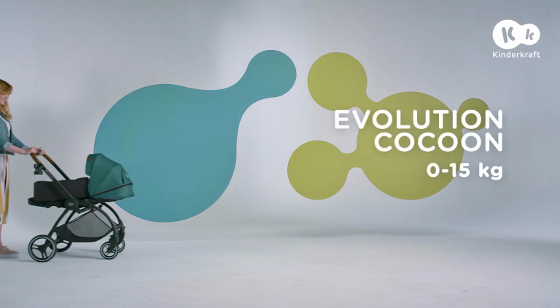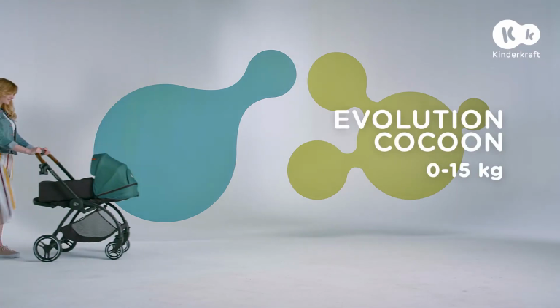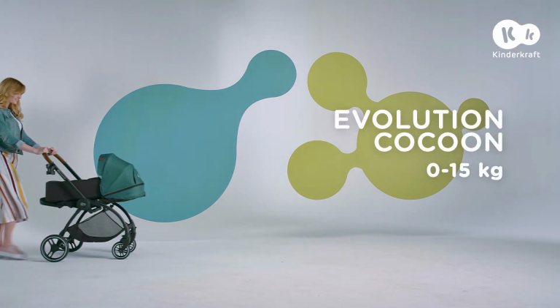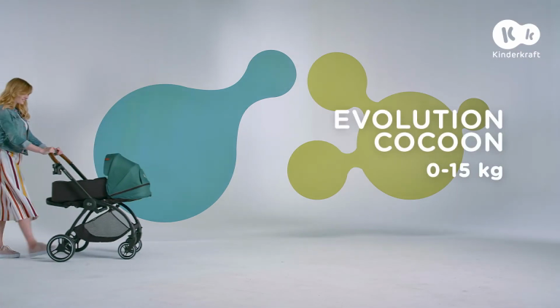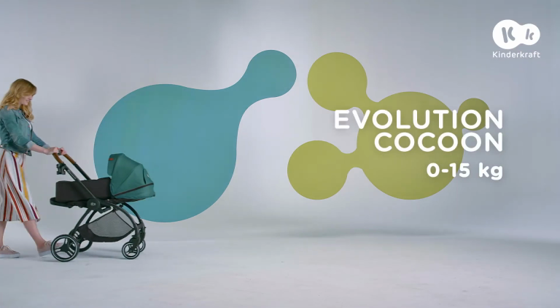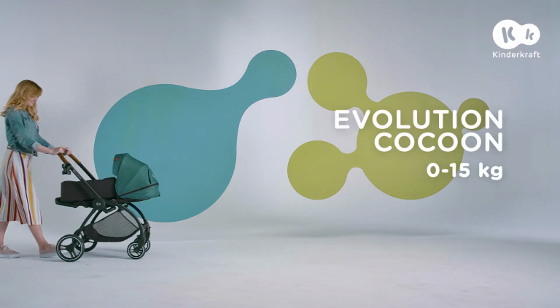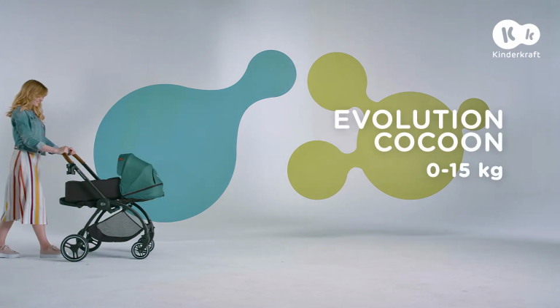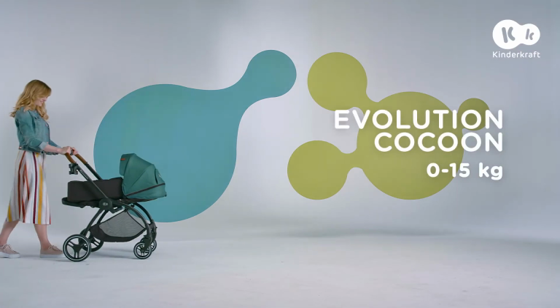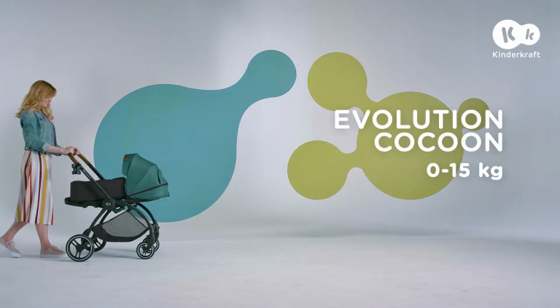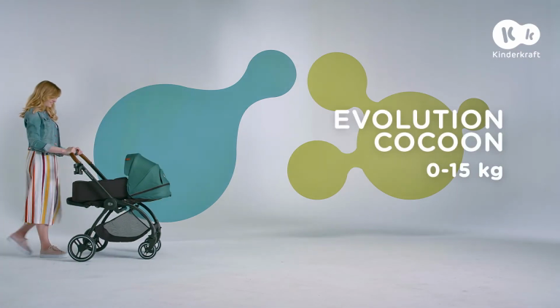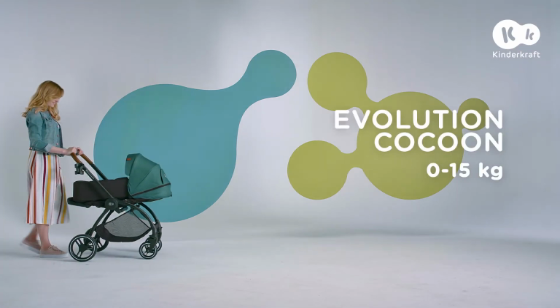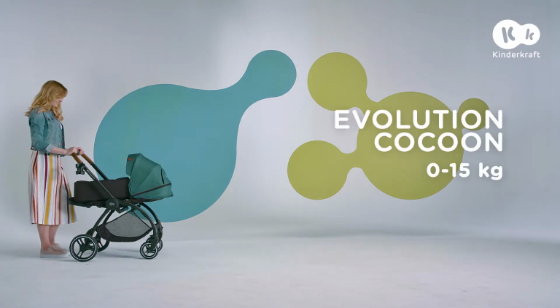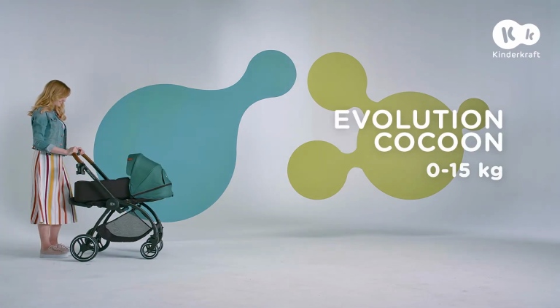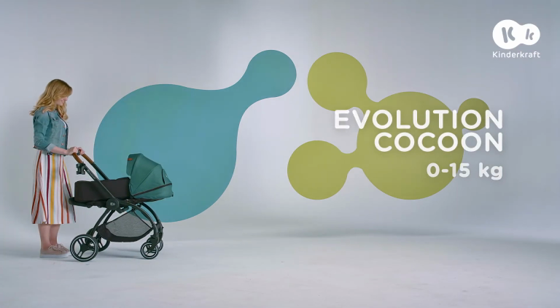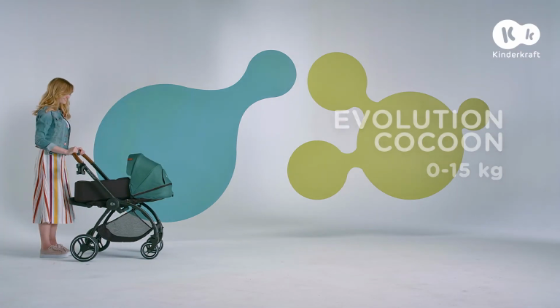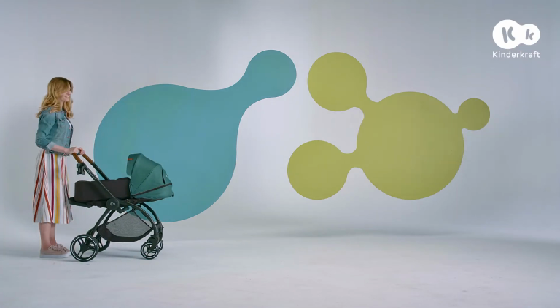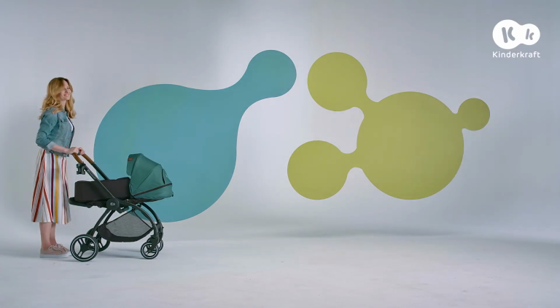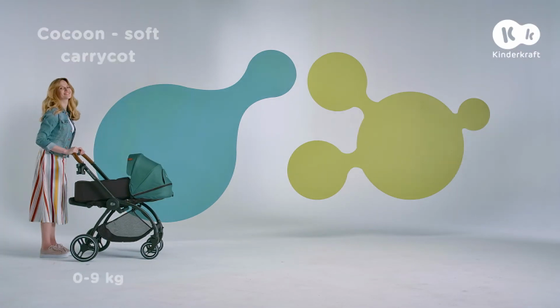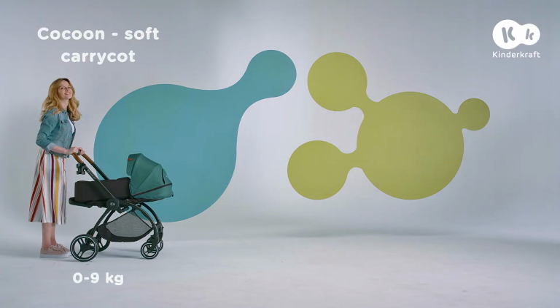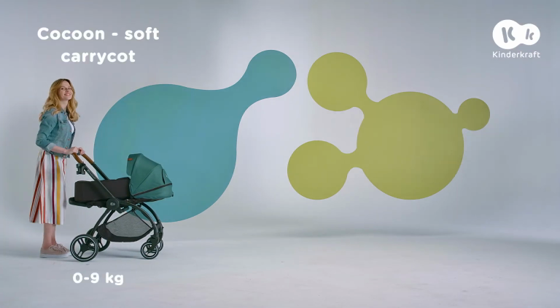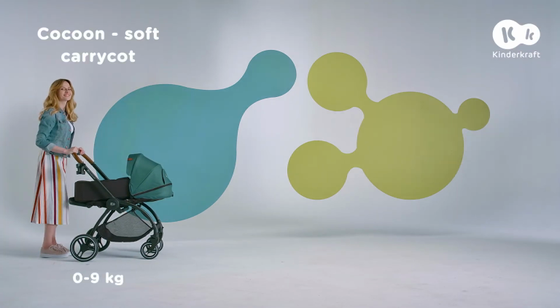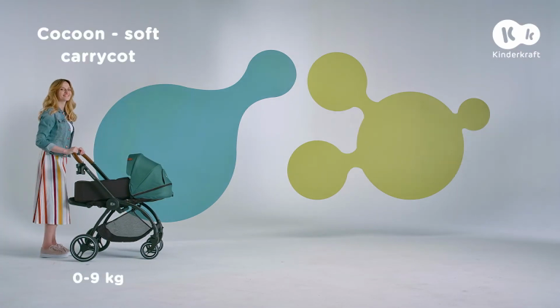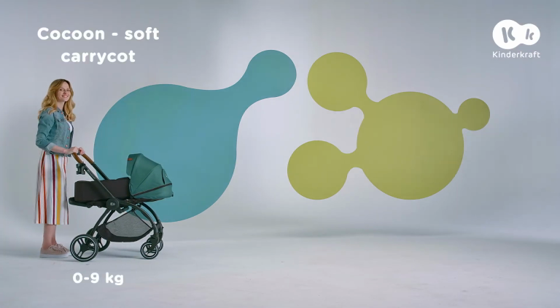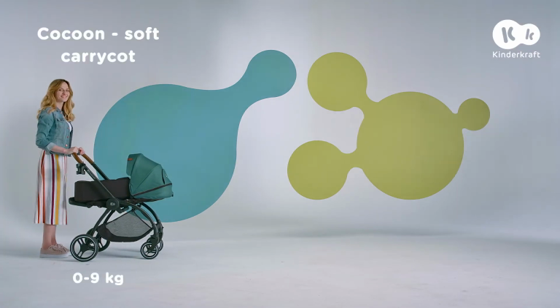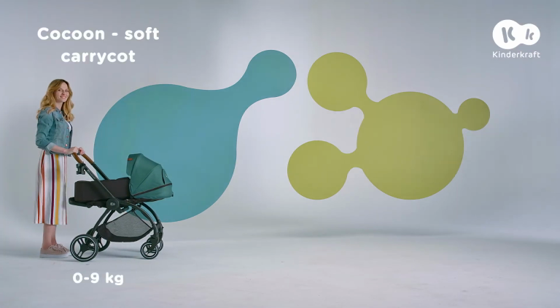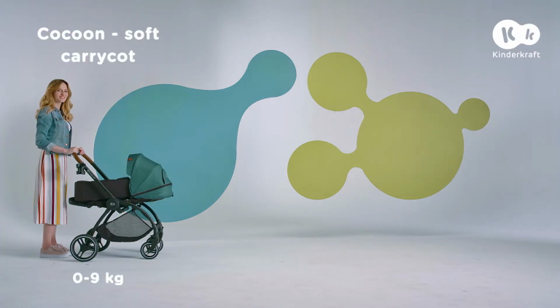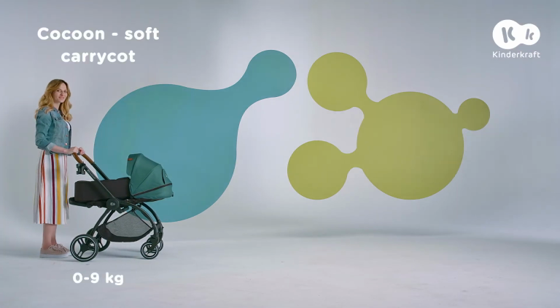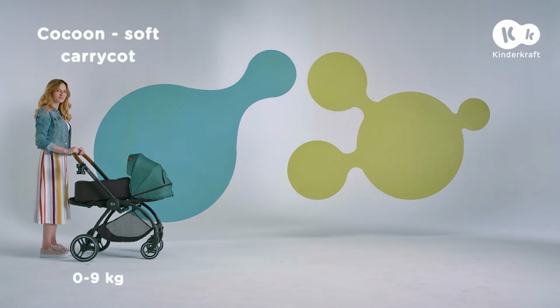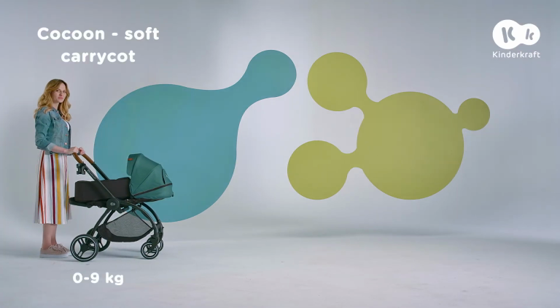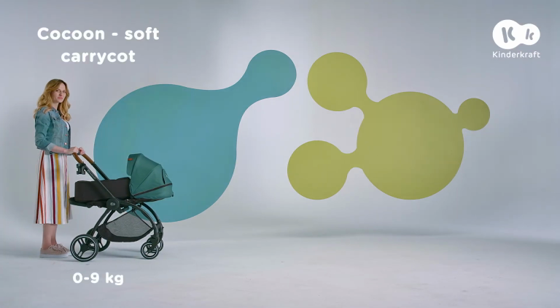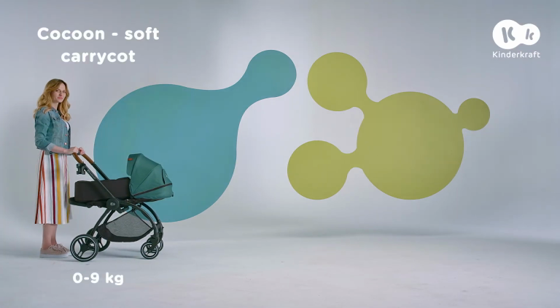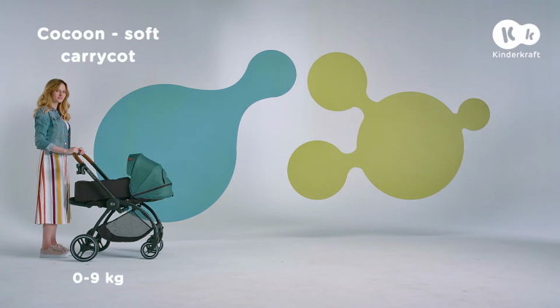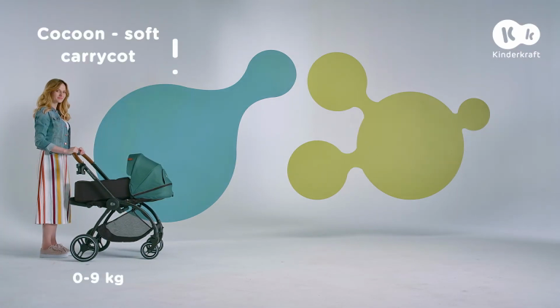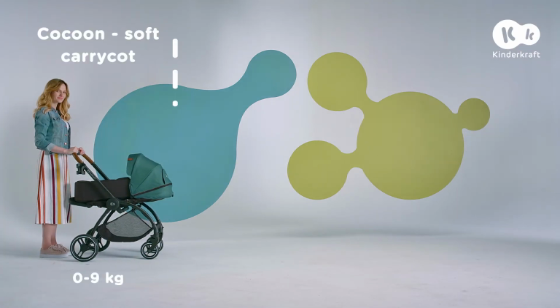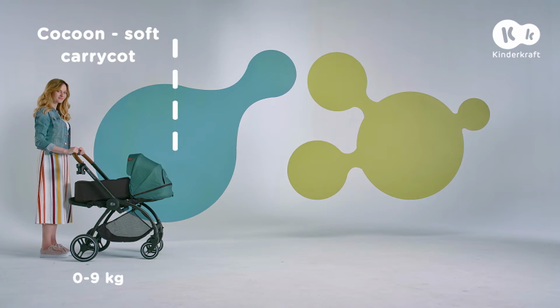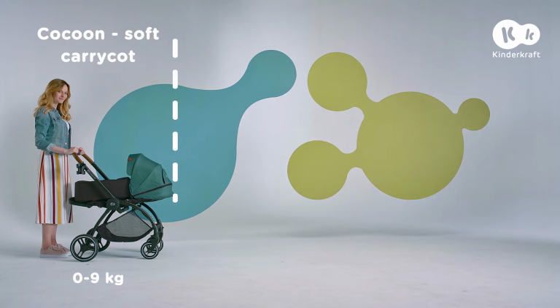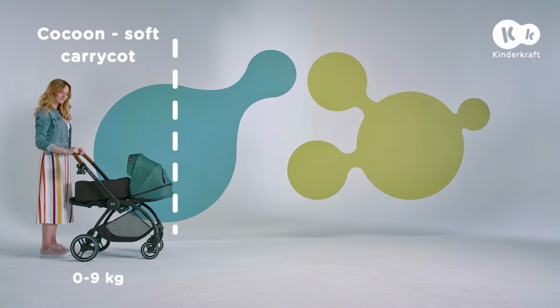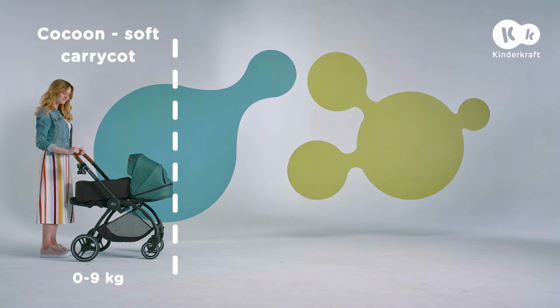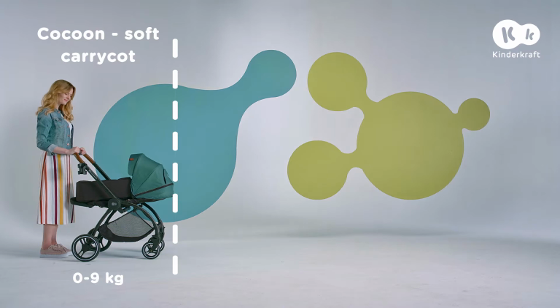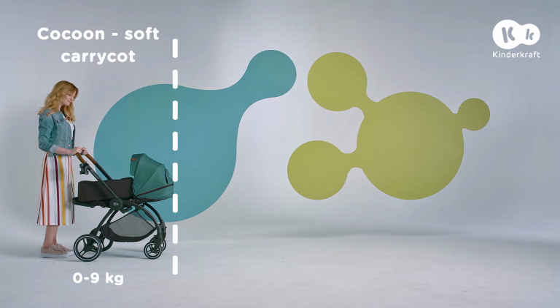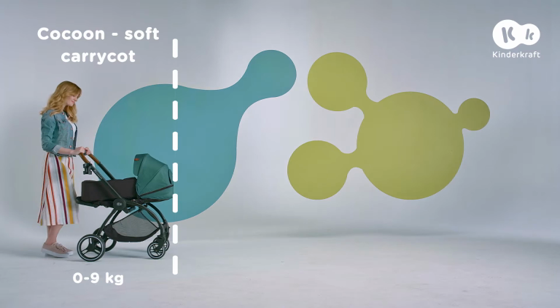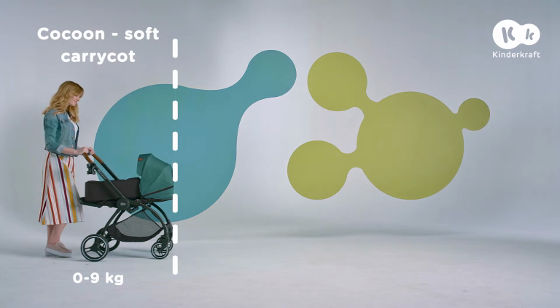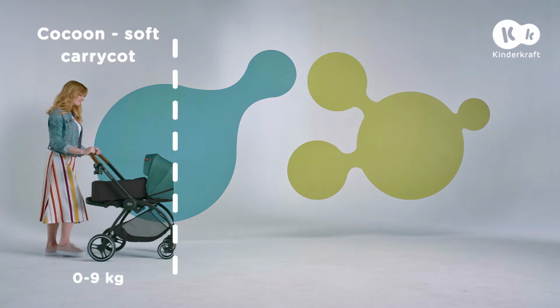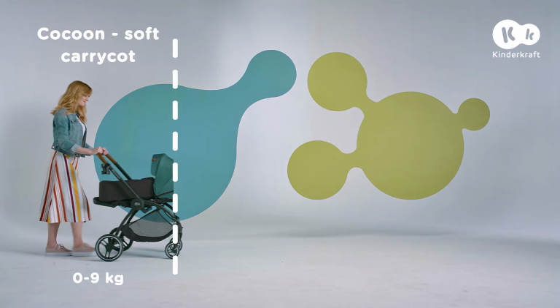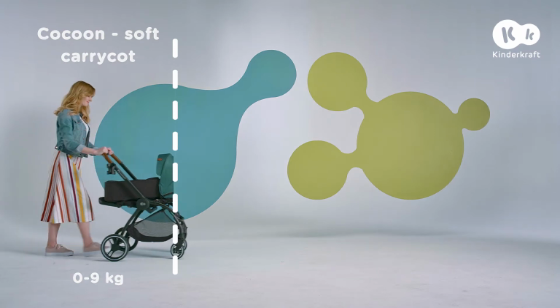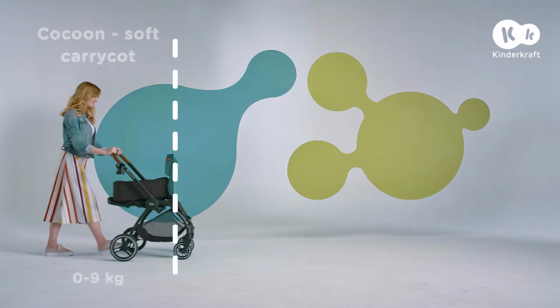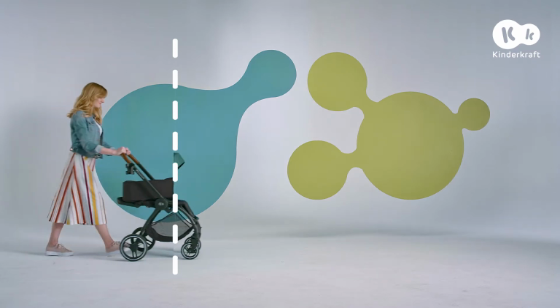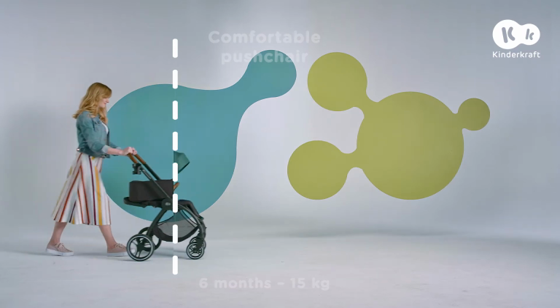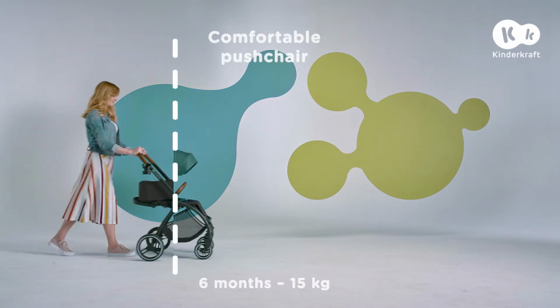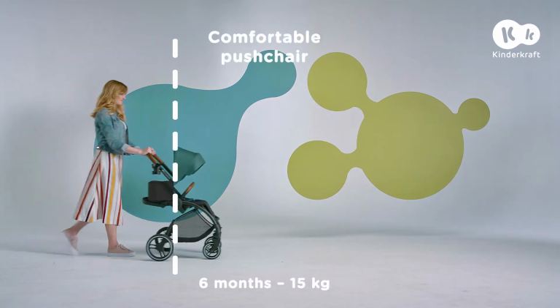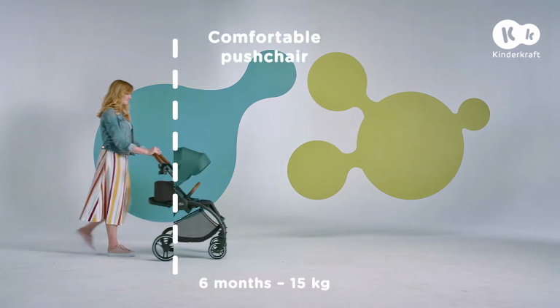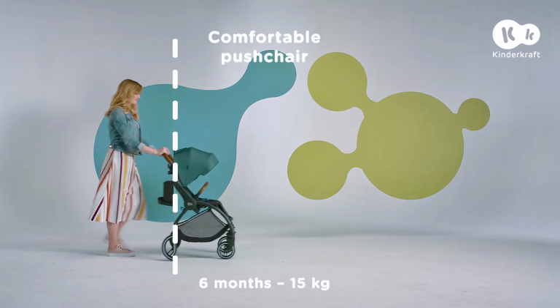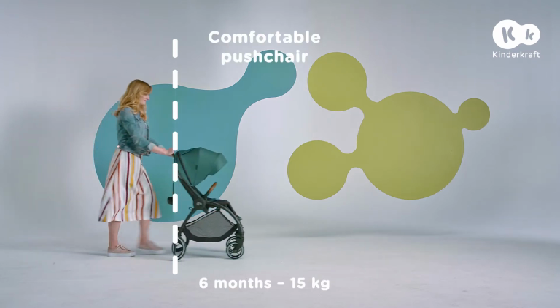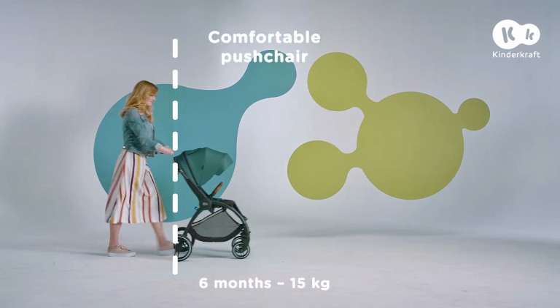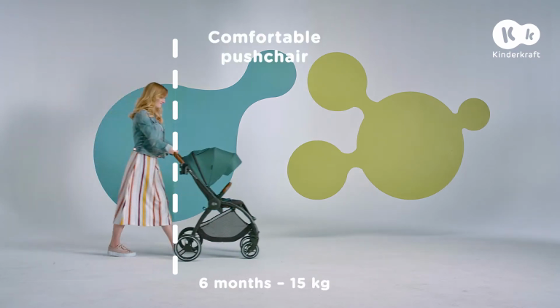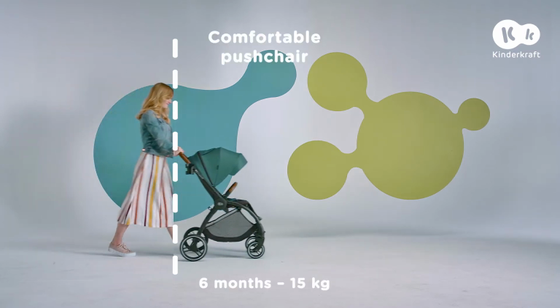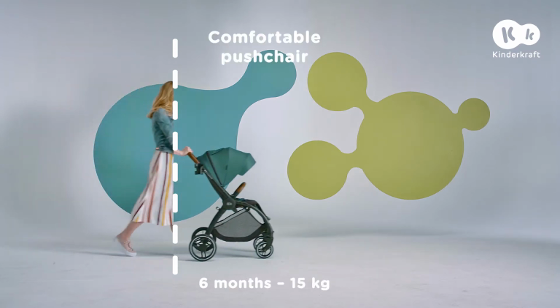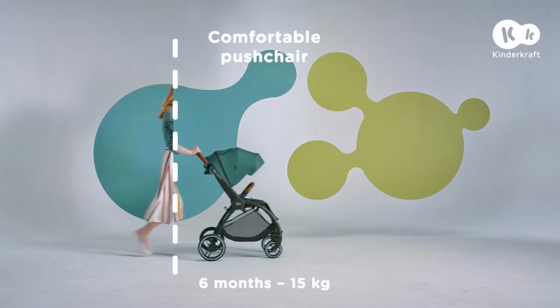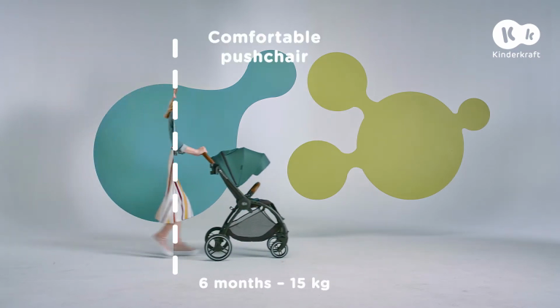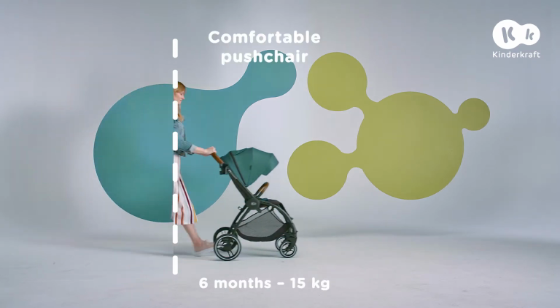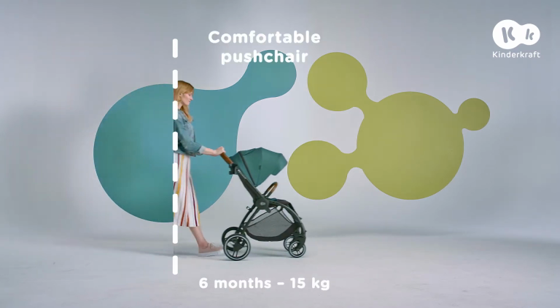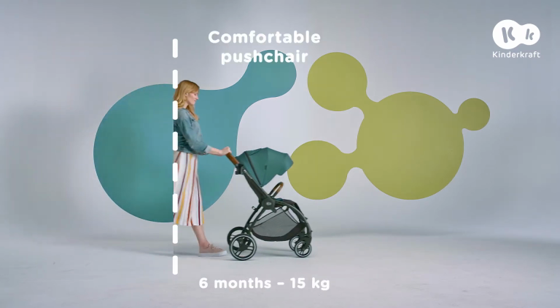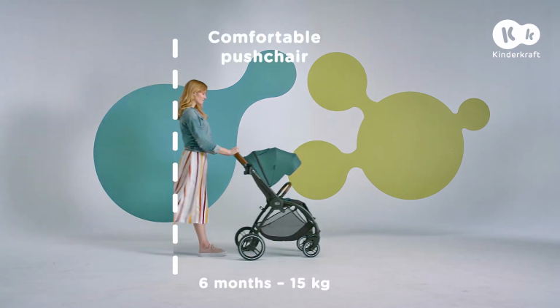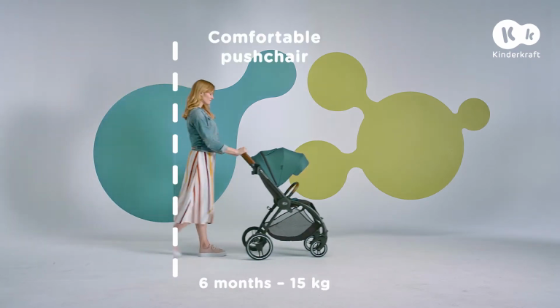Get to know the Multifunctional Push Chair, the Evolution Cocoon 3-in-1, which will accompany your child from their very first days.